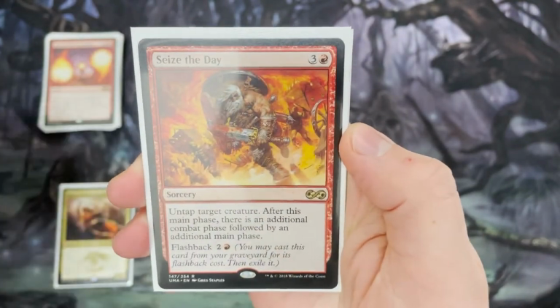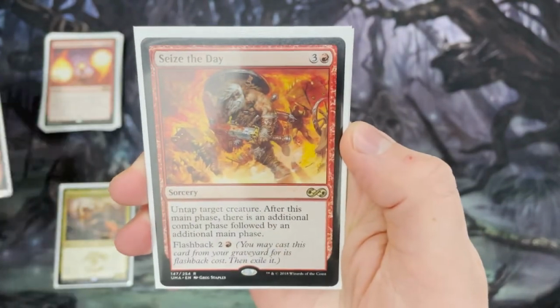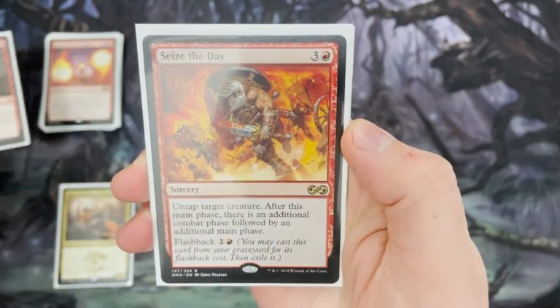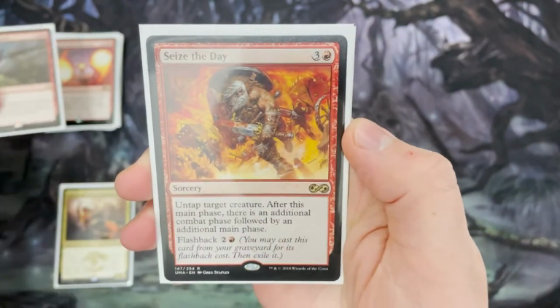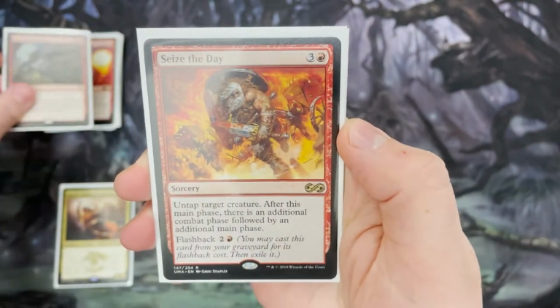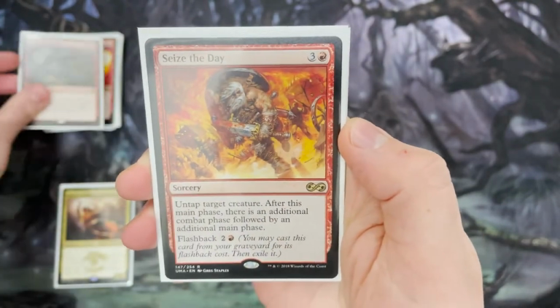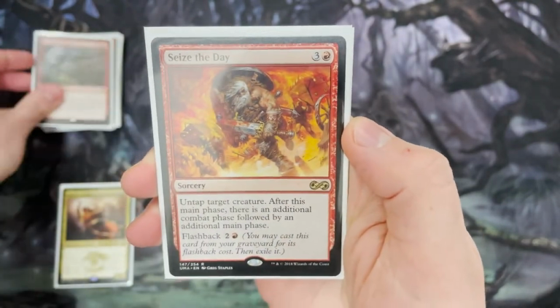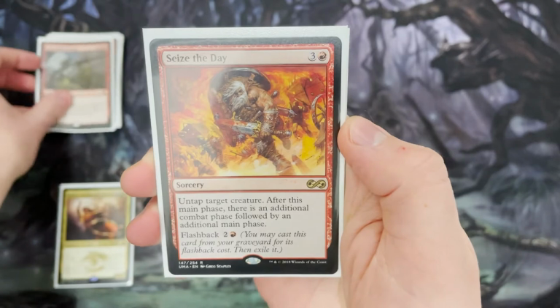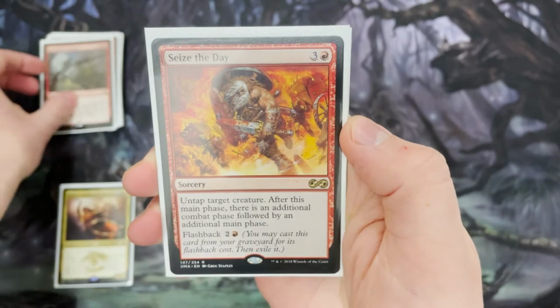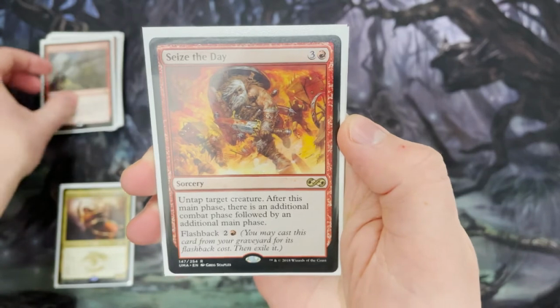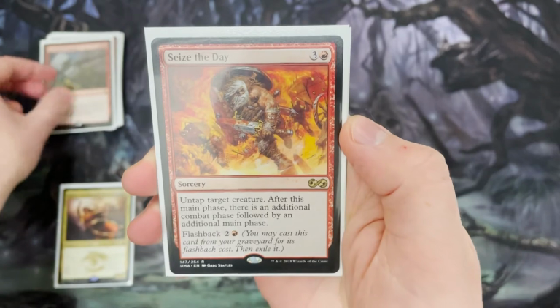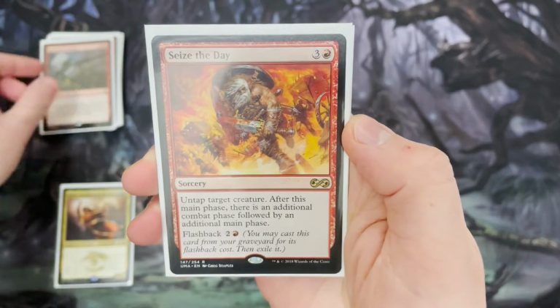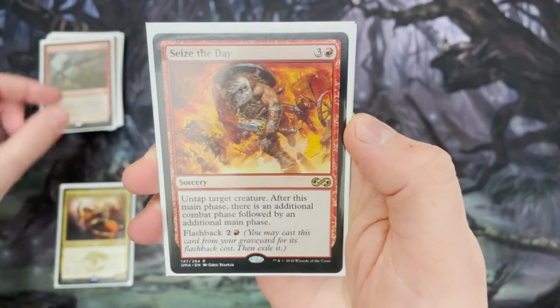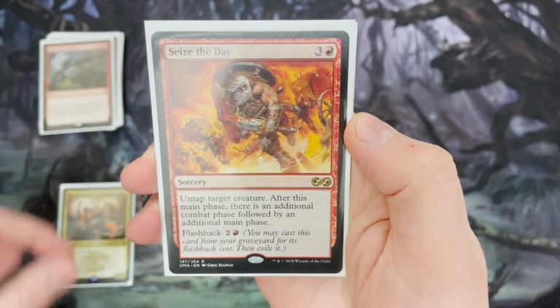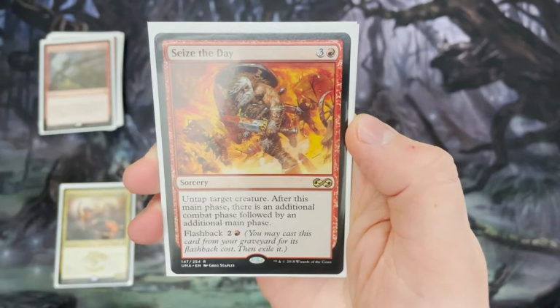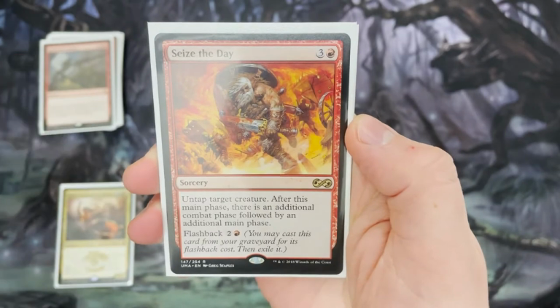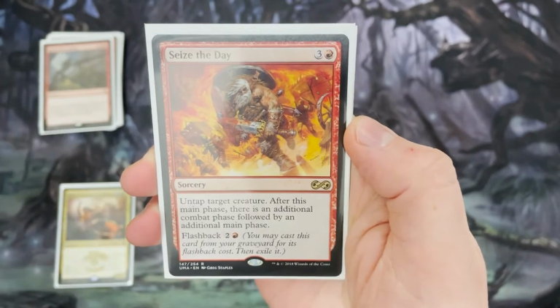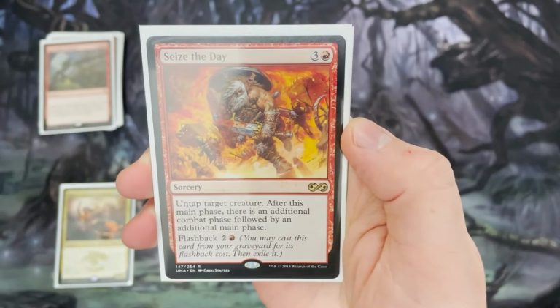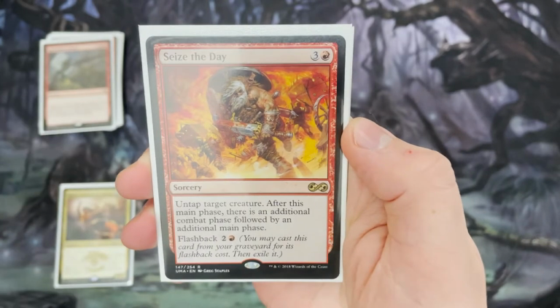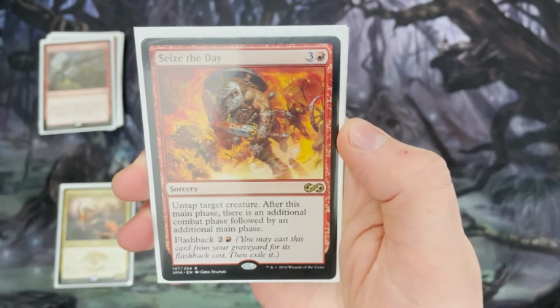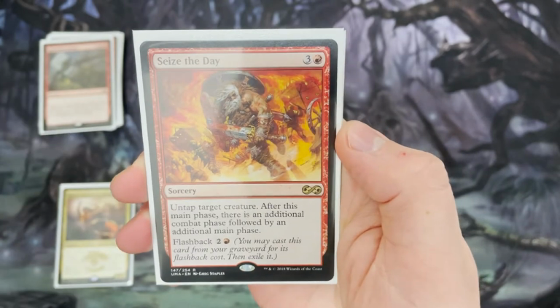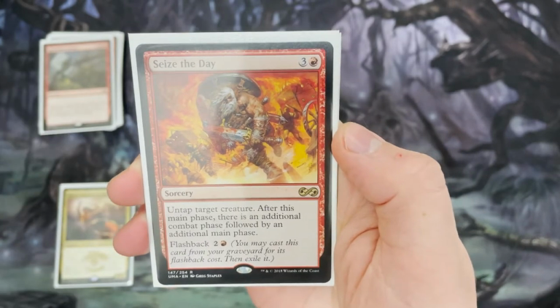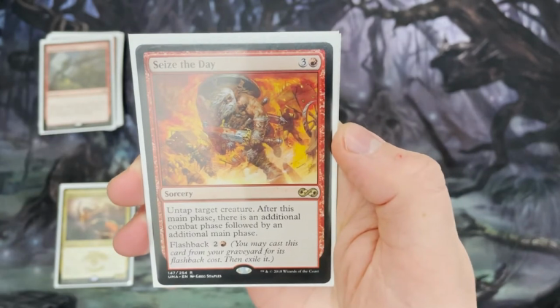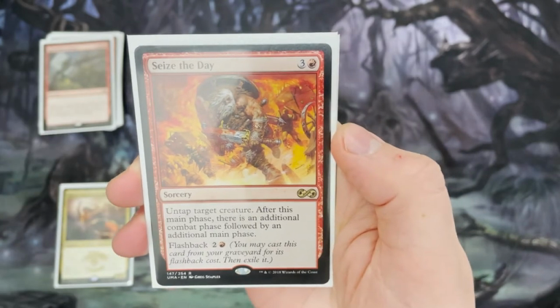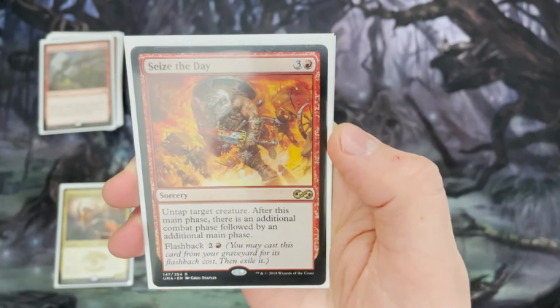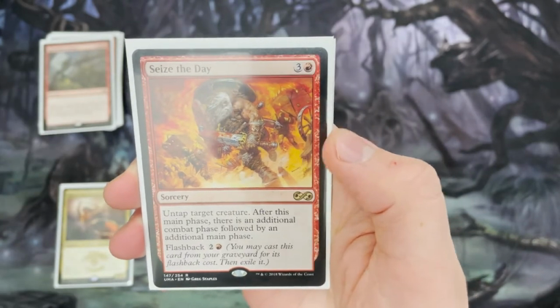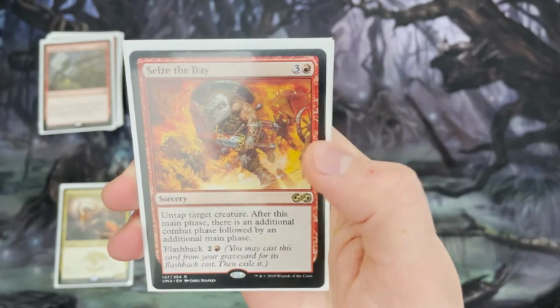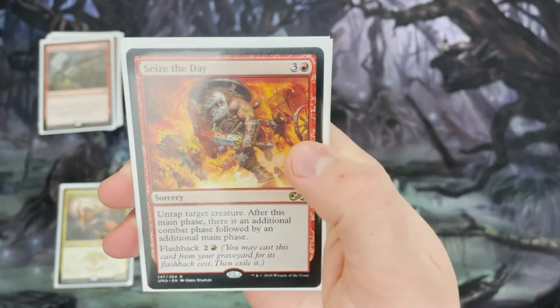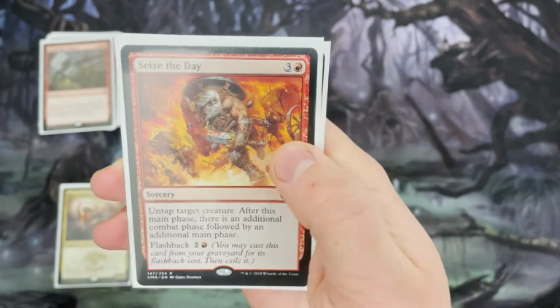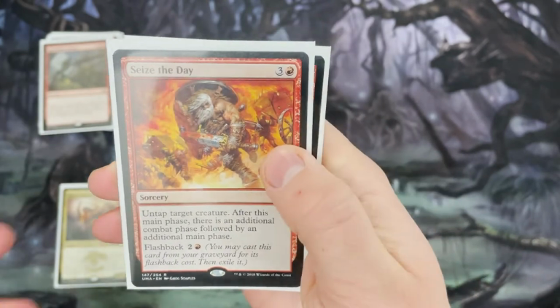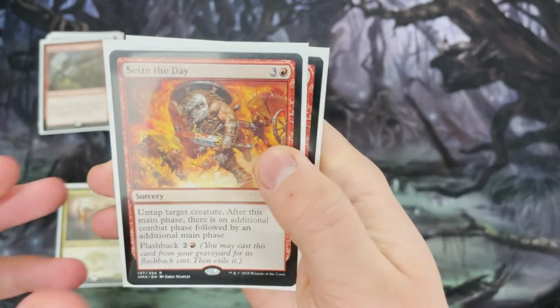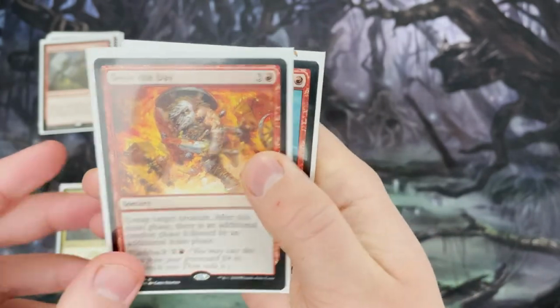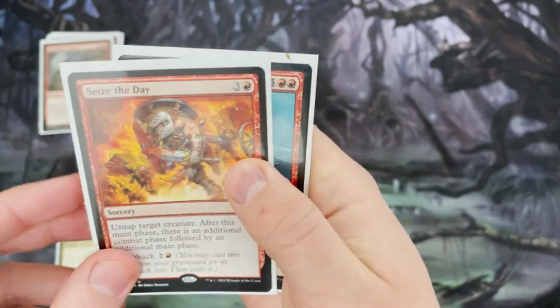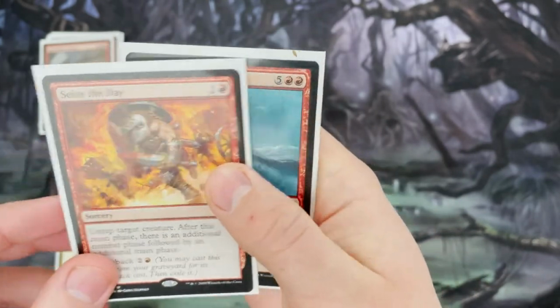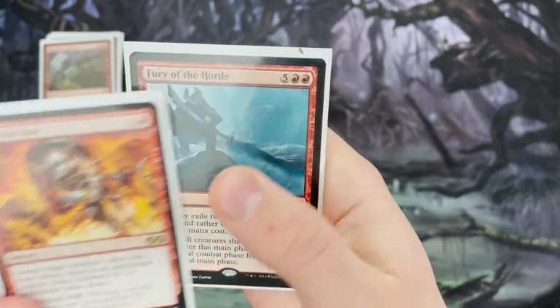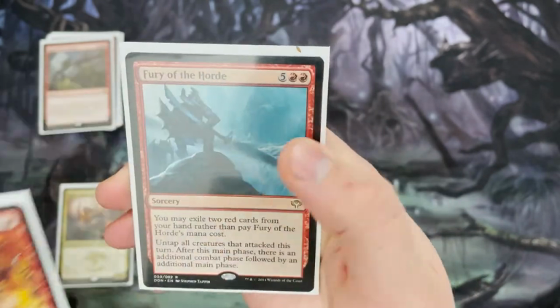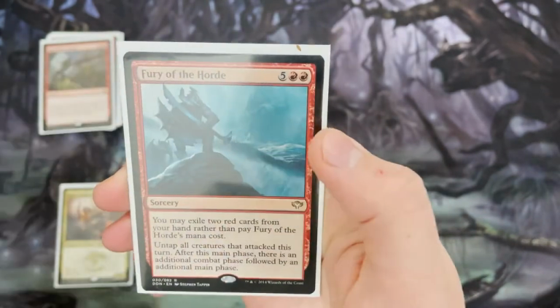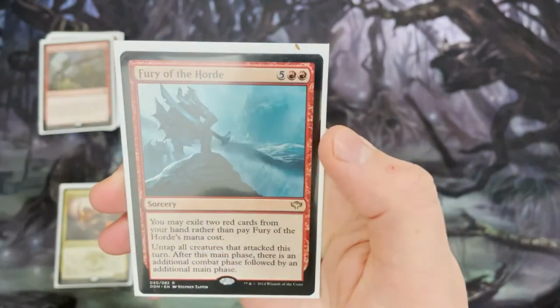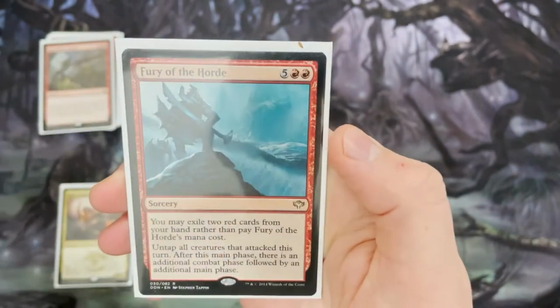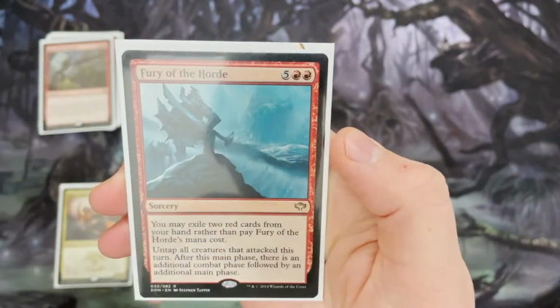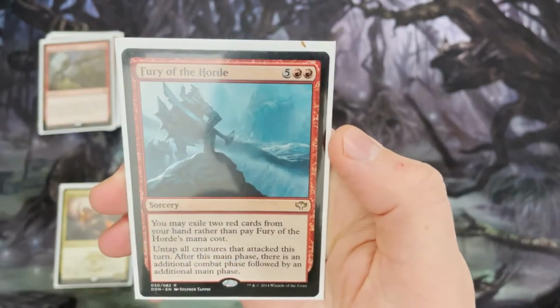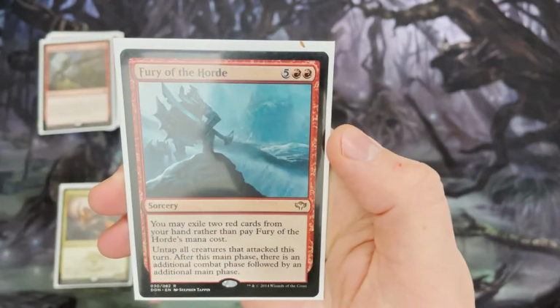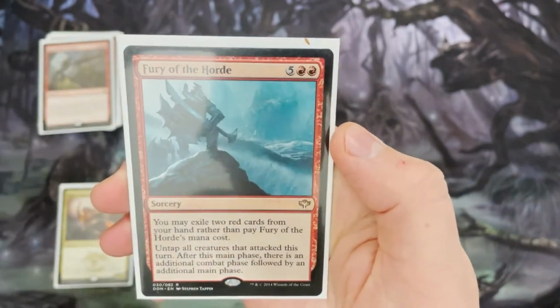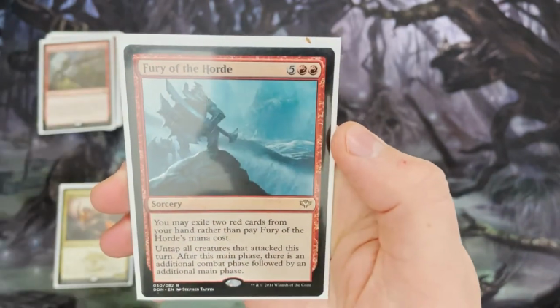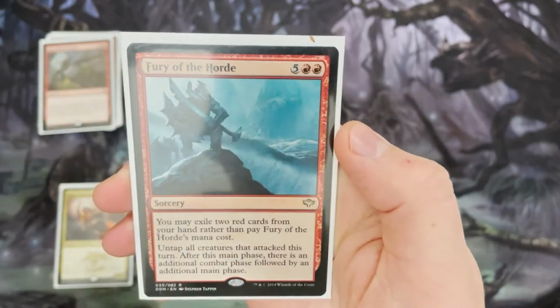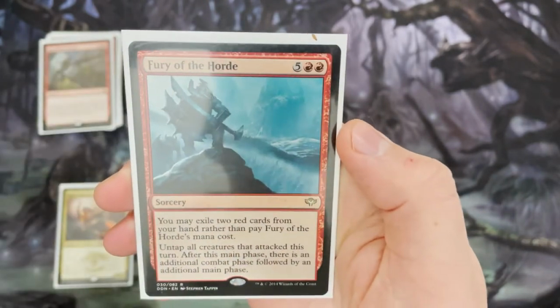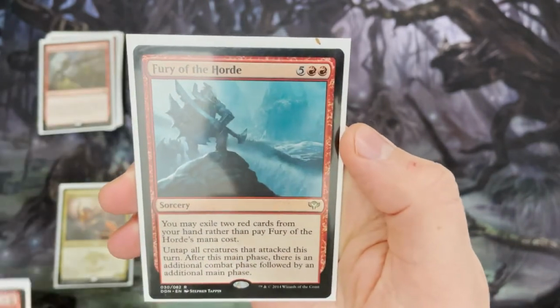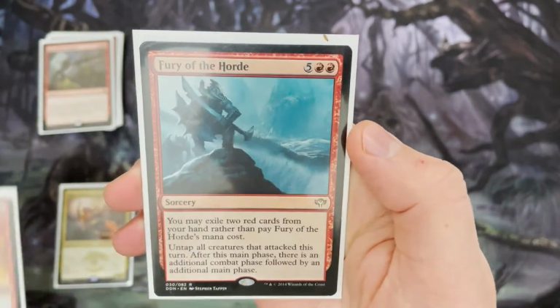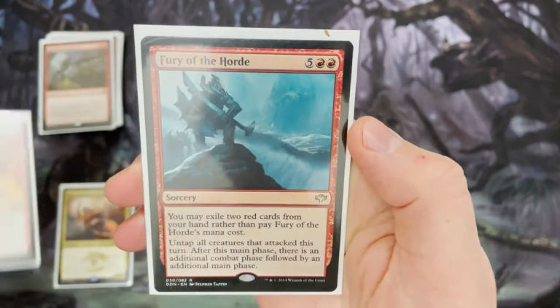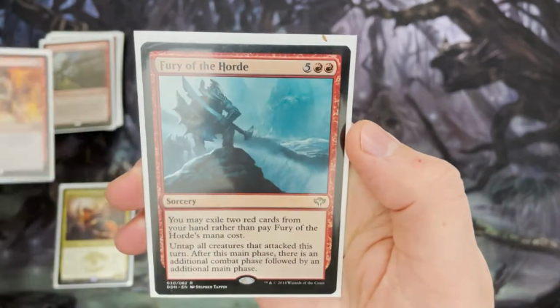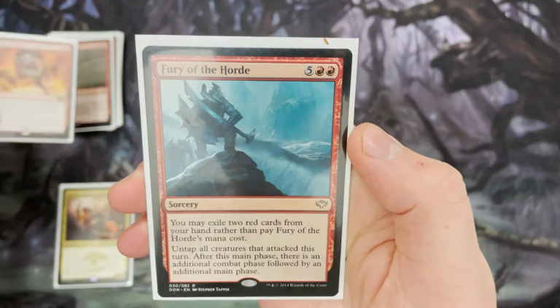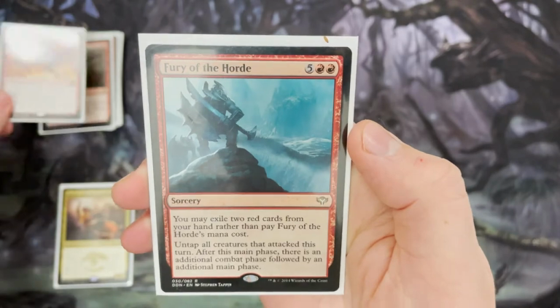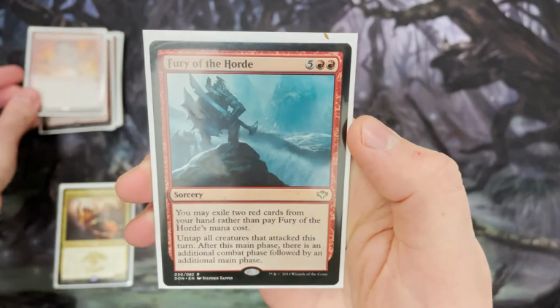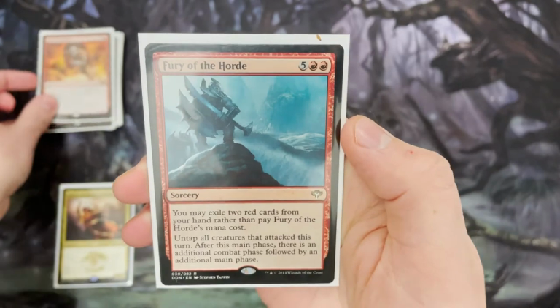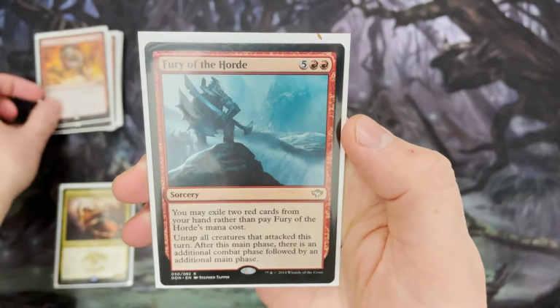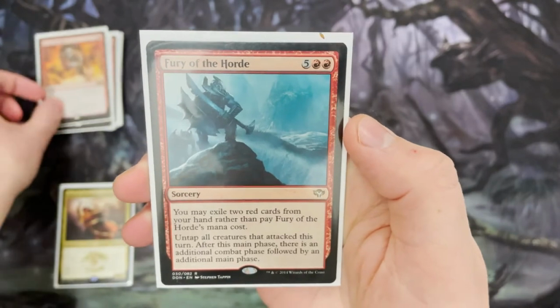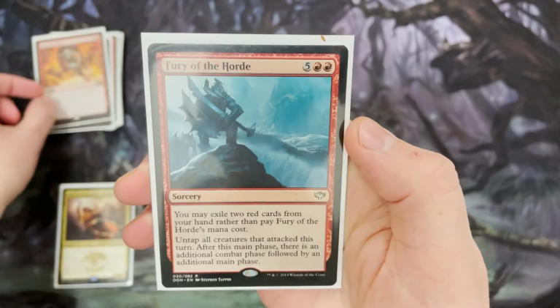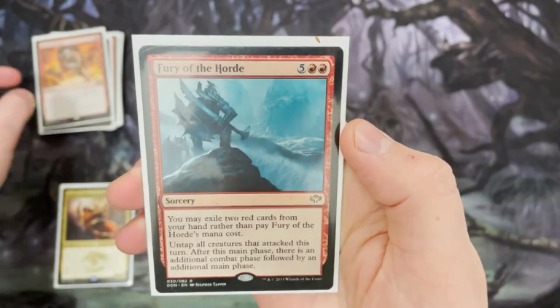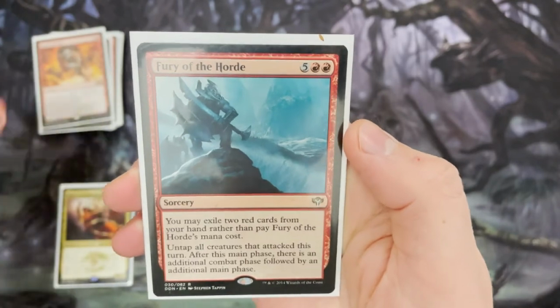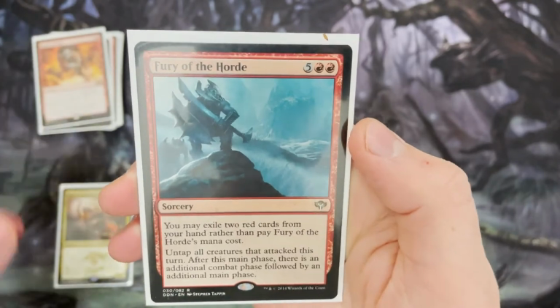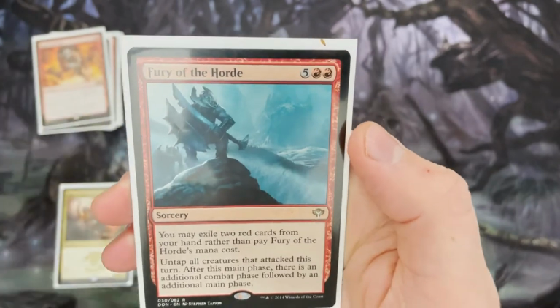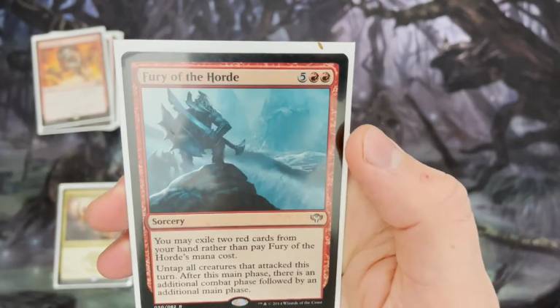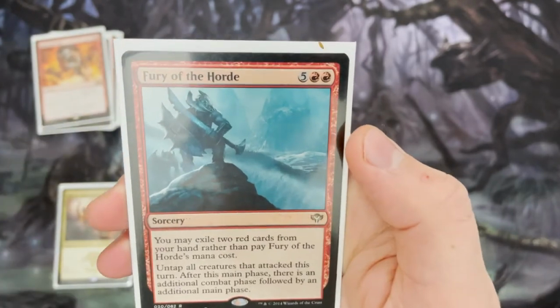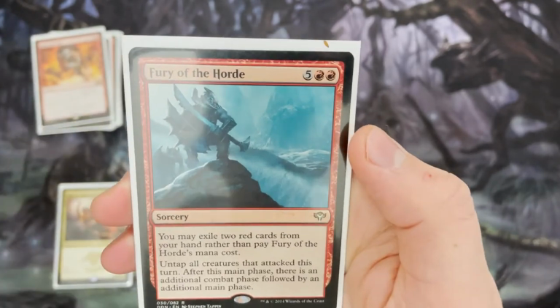The idea is: untap Narset, attack again, untap Narset, attack again — keep those triggers going and going and going.